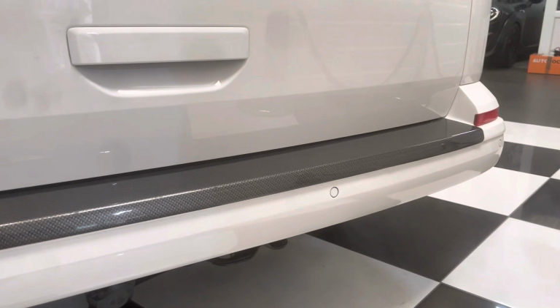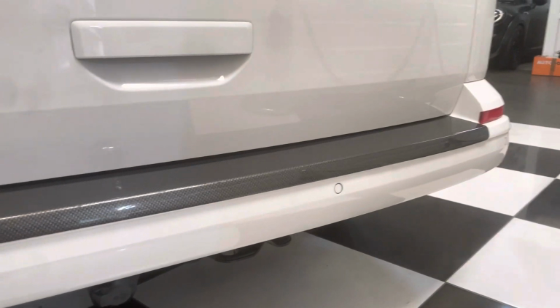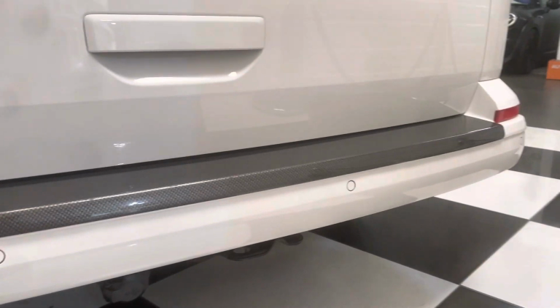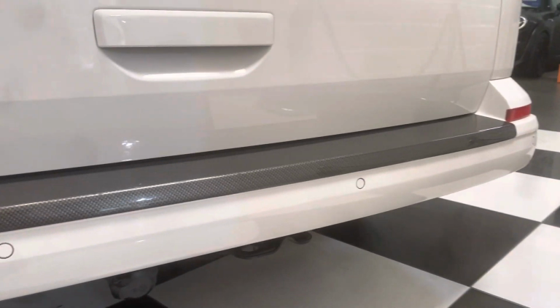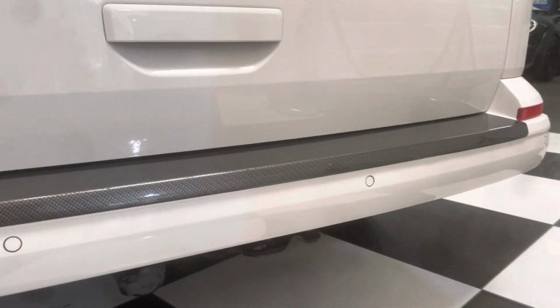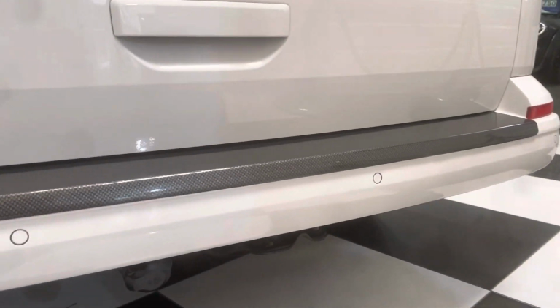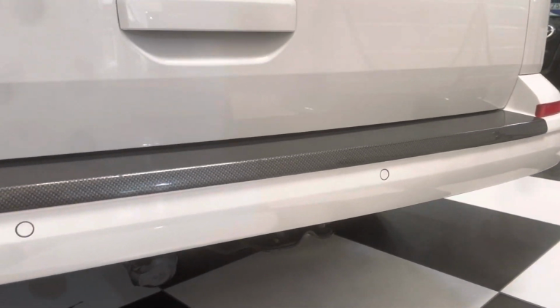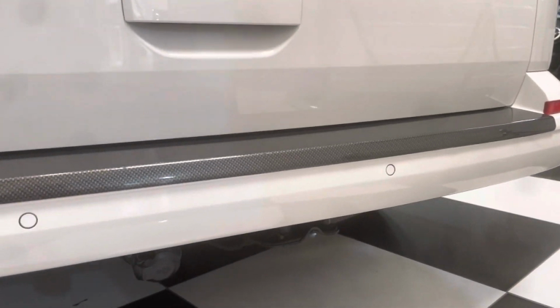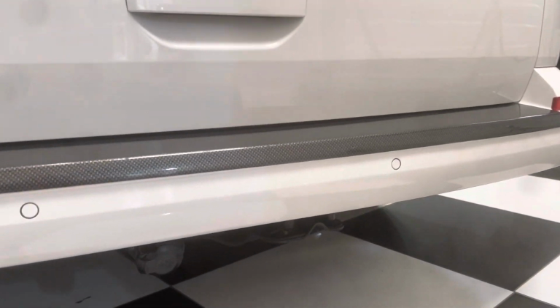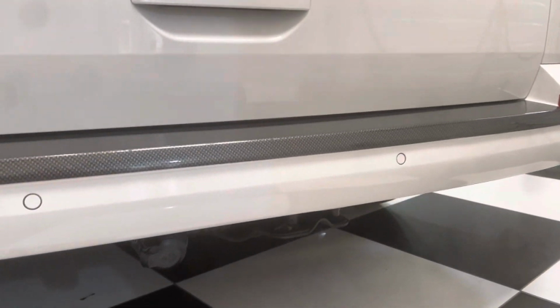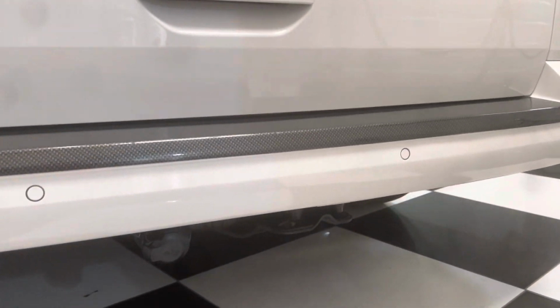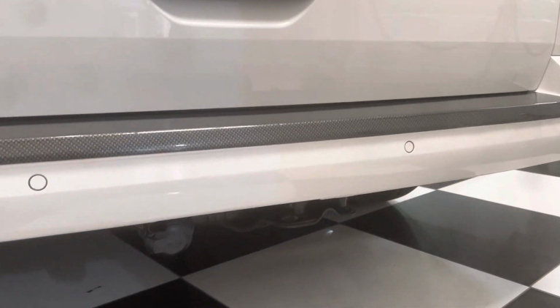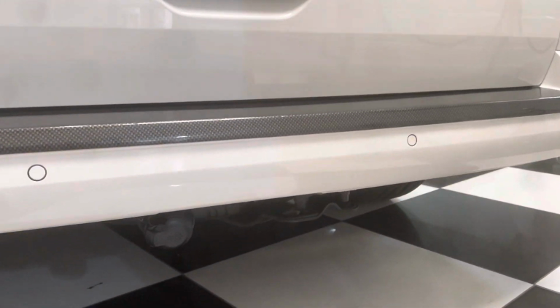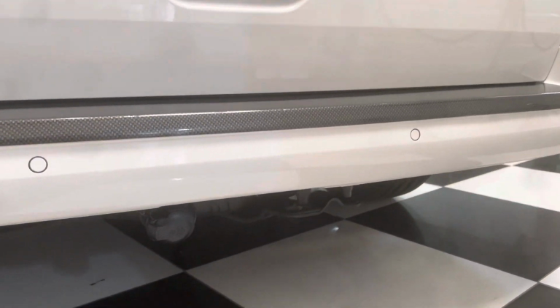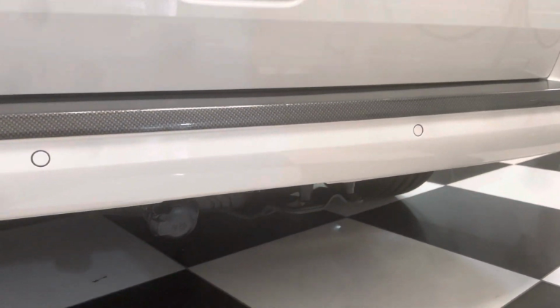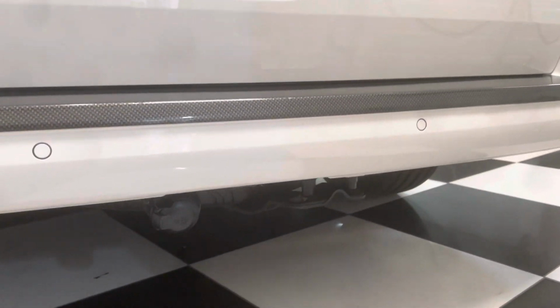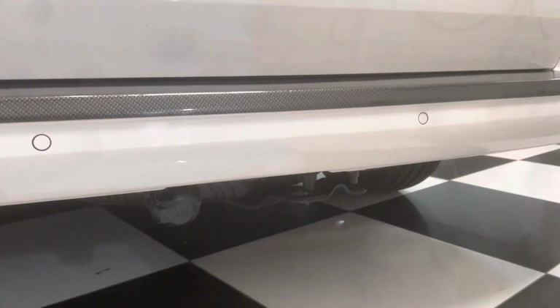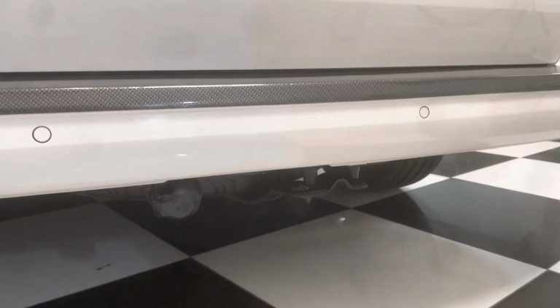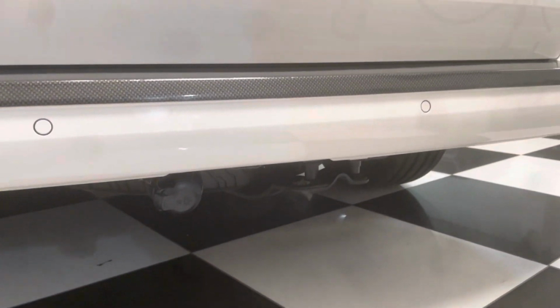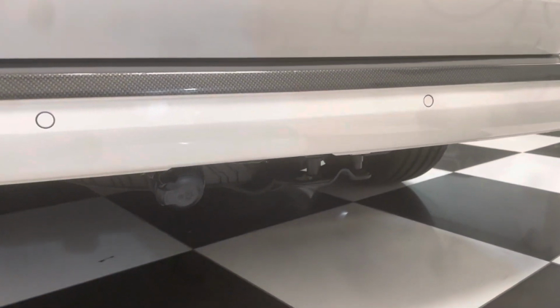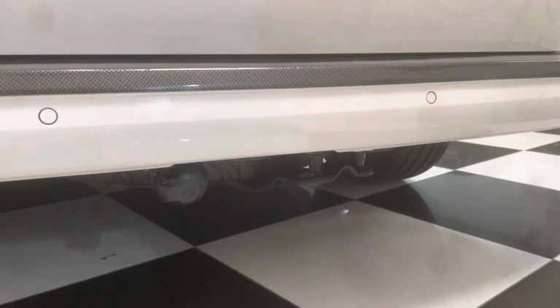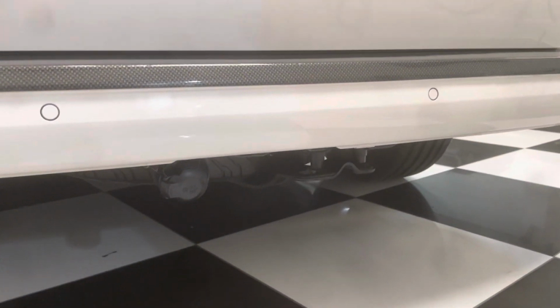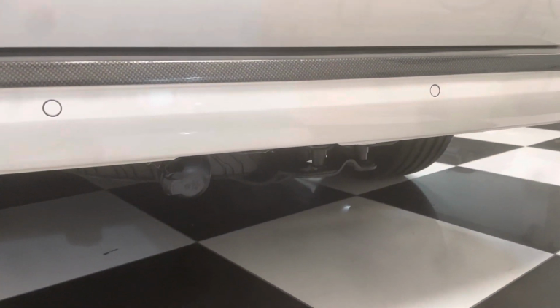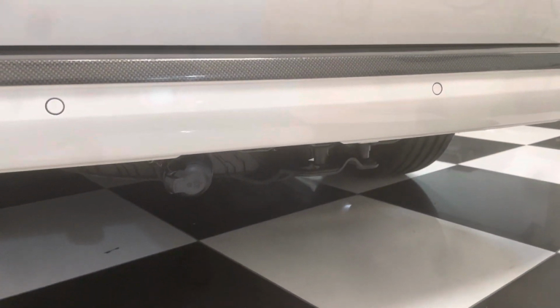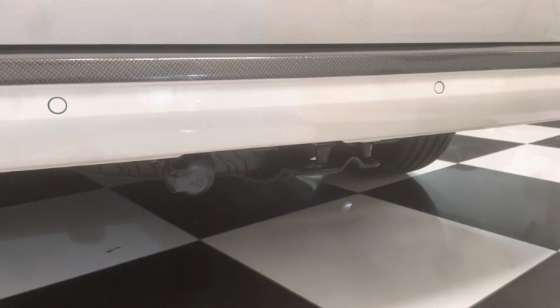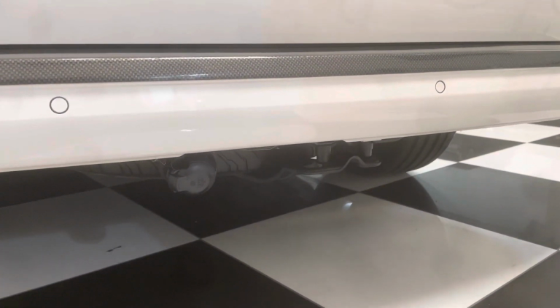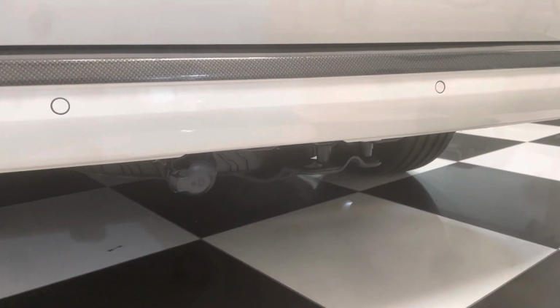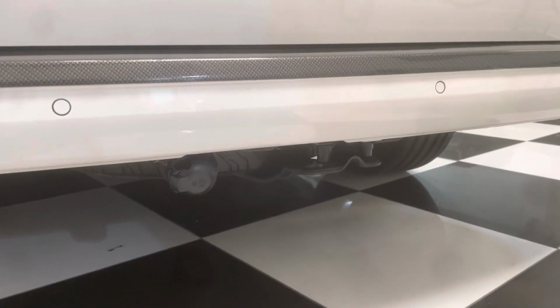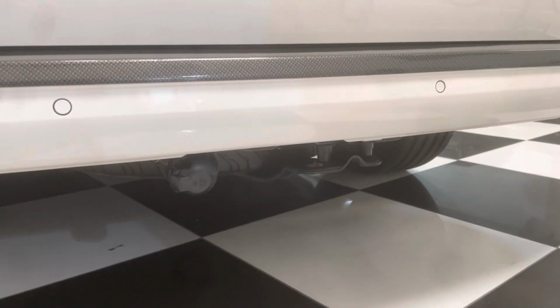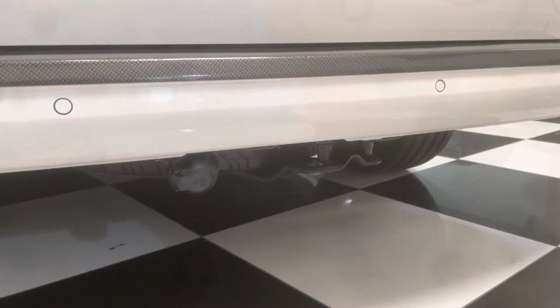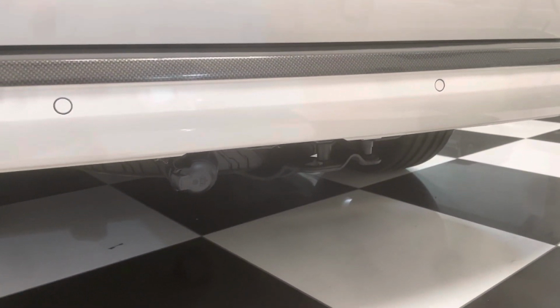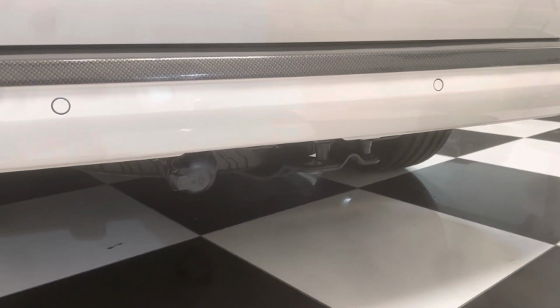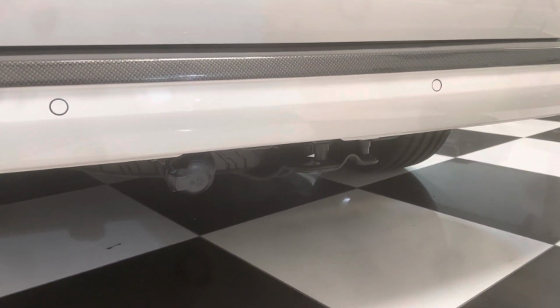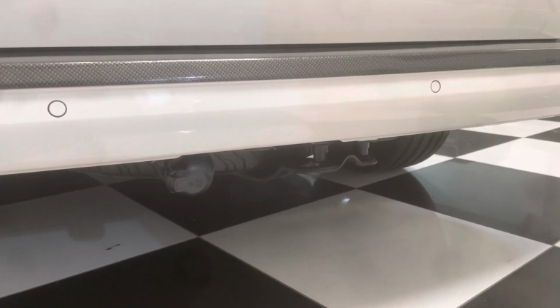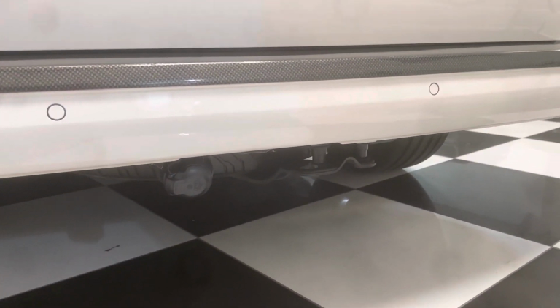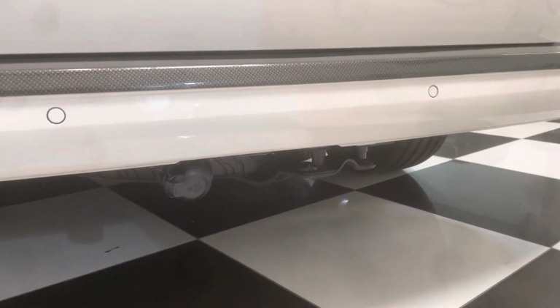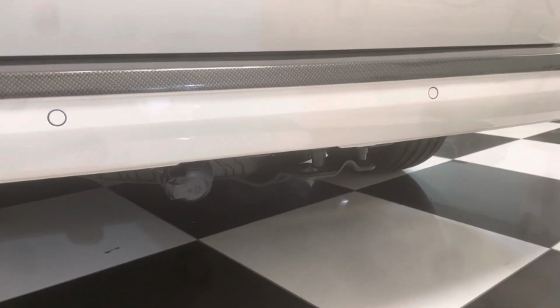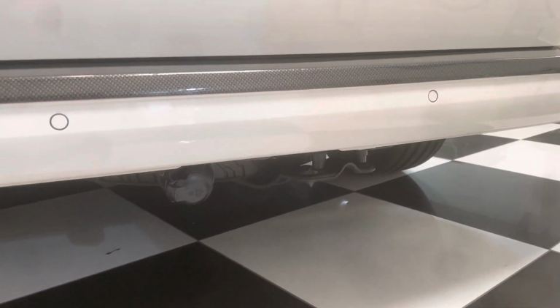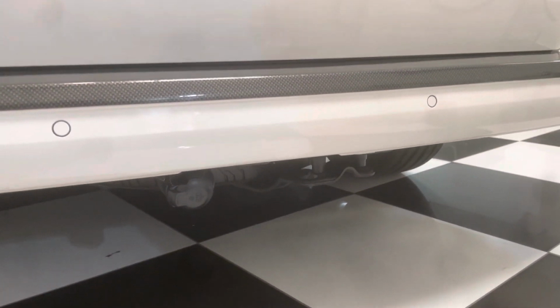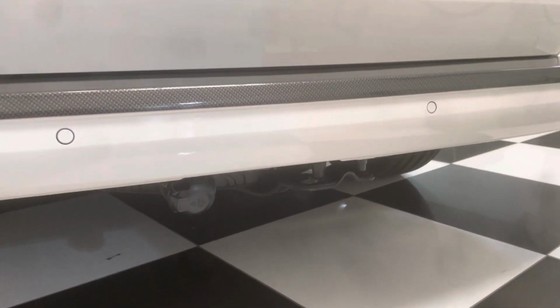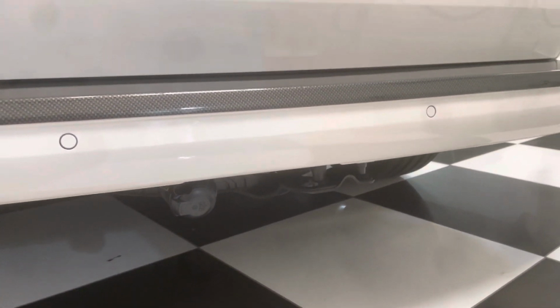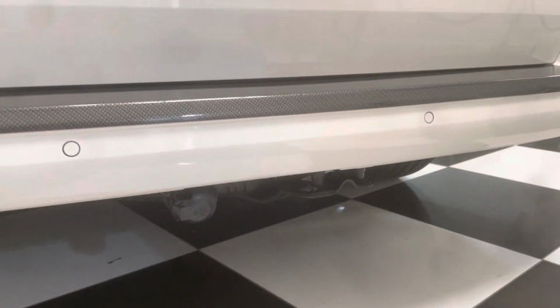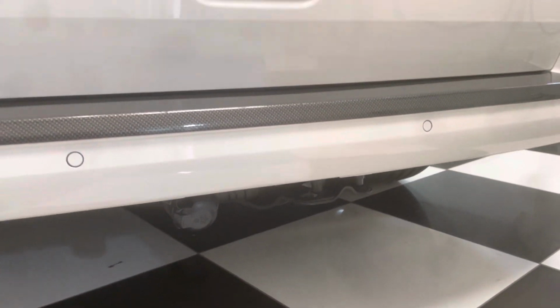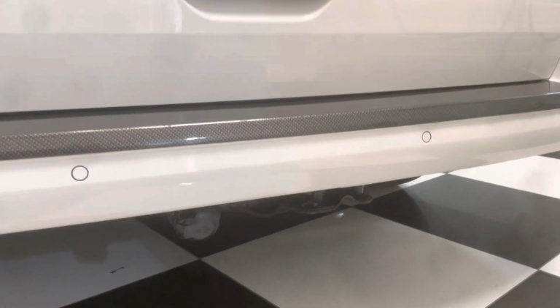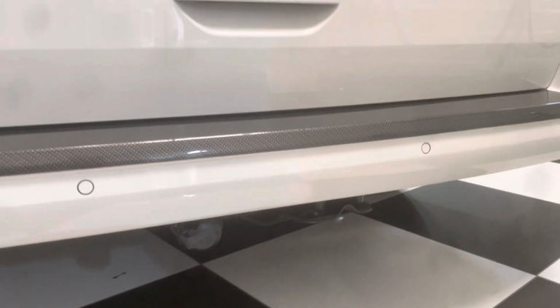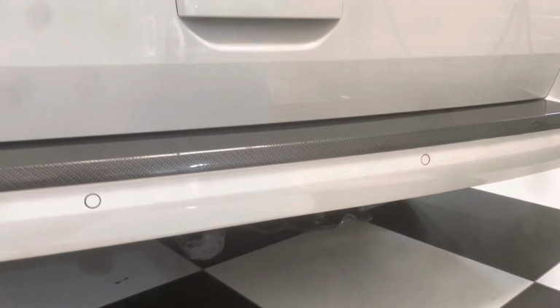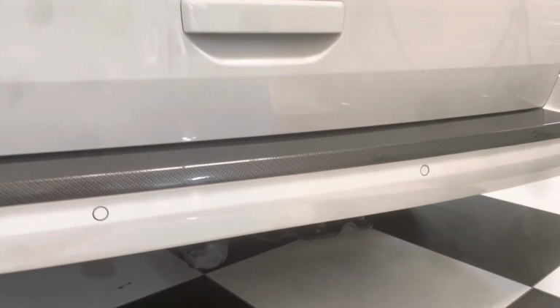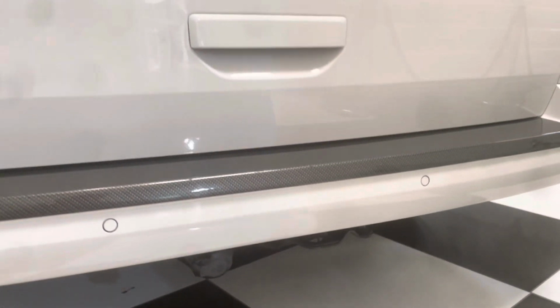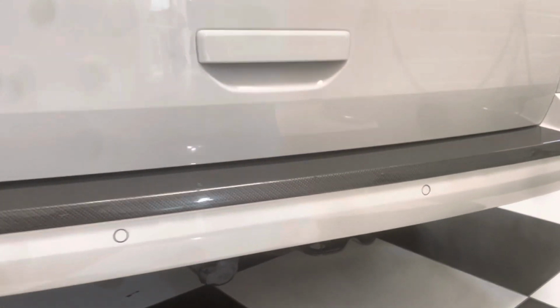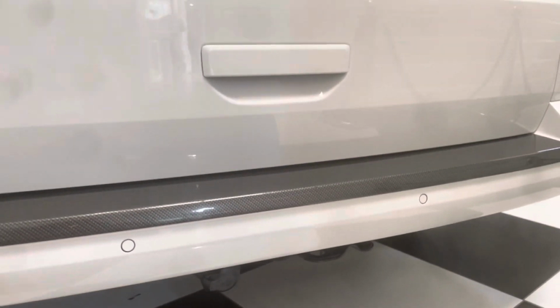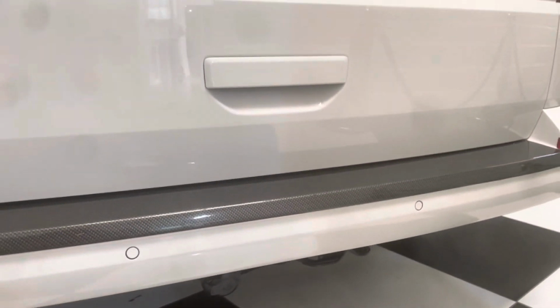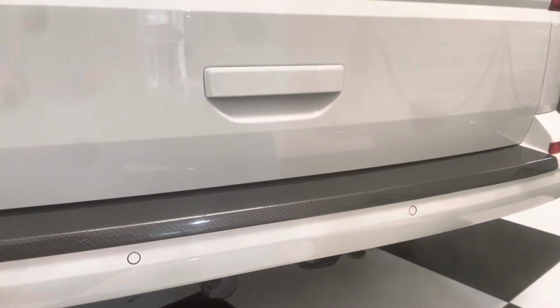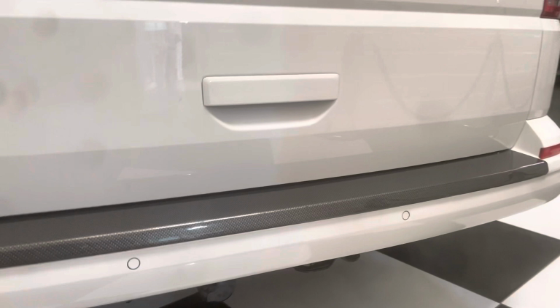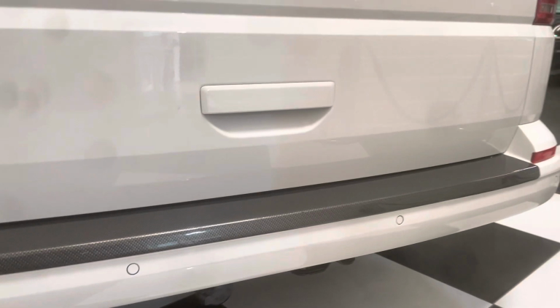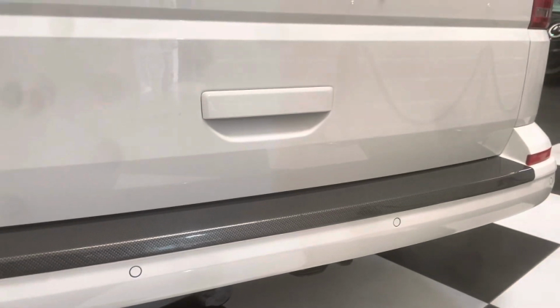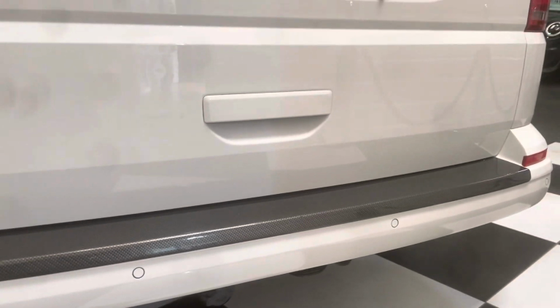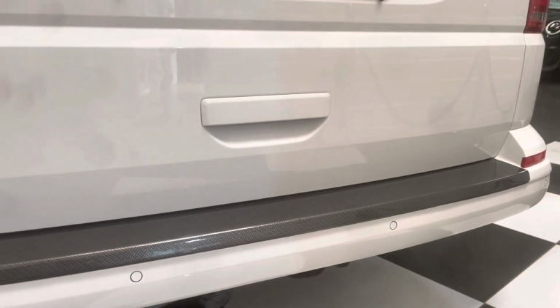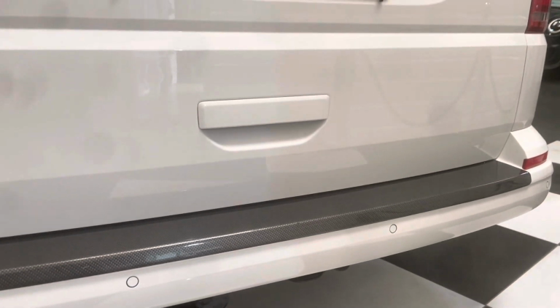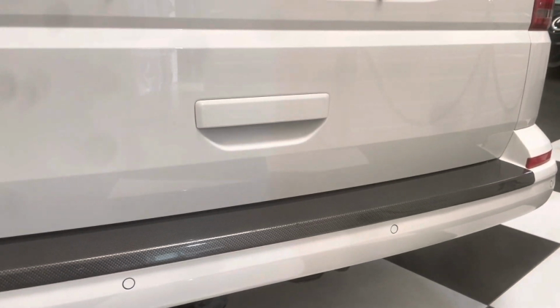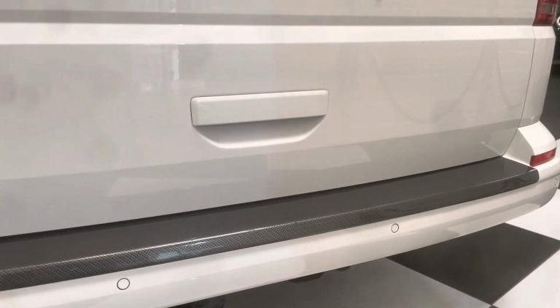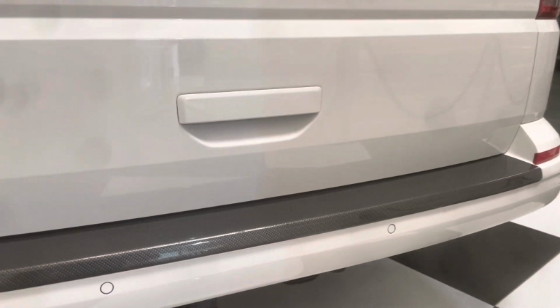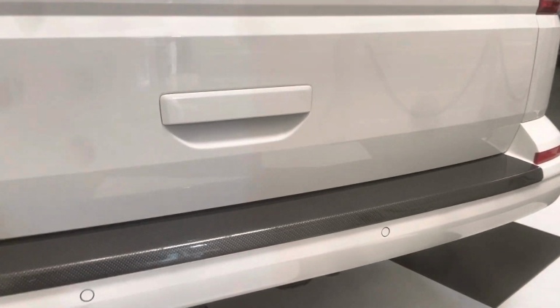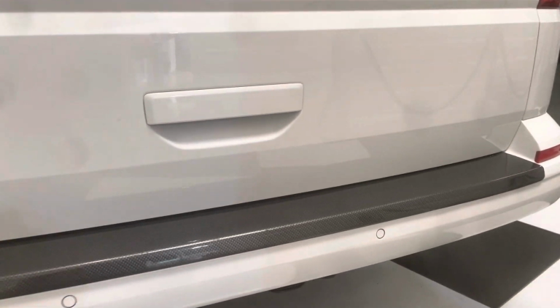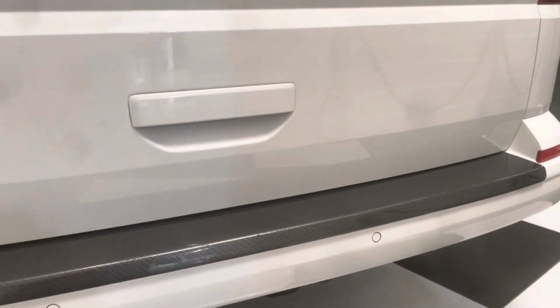It has got a genuine factory-fit tow bar as well. That's detachable, so that's stored in the rear of the vehicle — I'll show you that in a second.